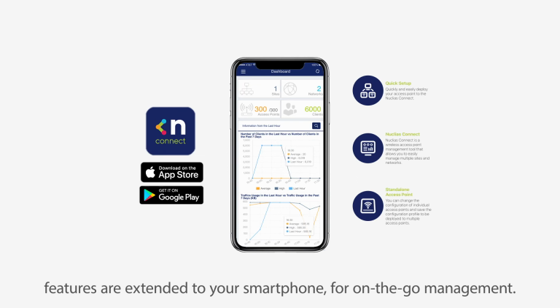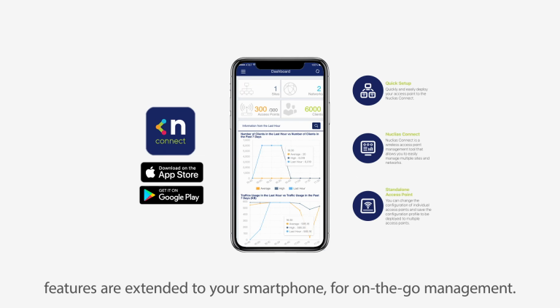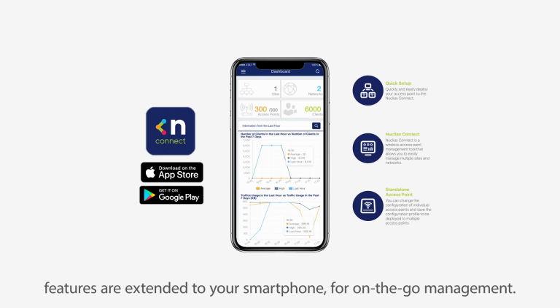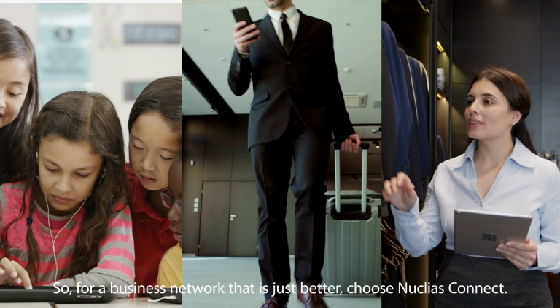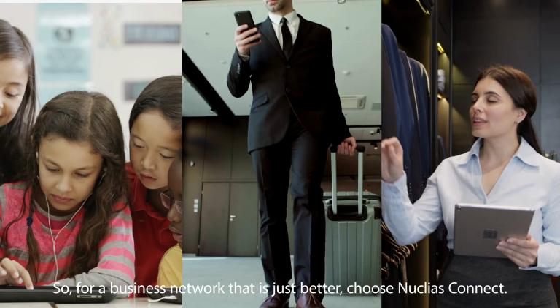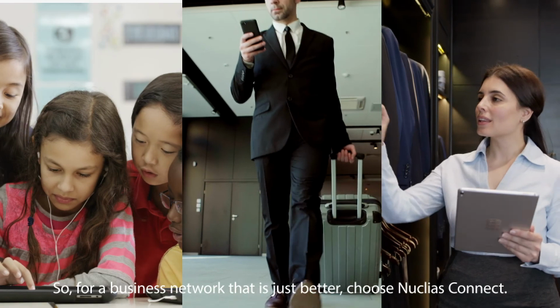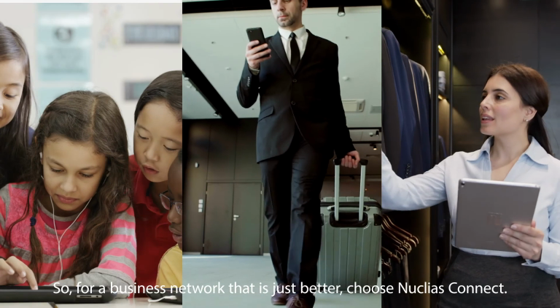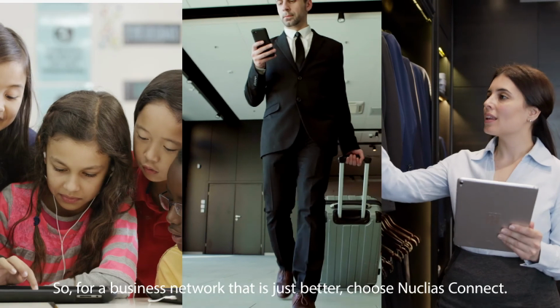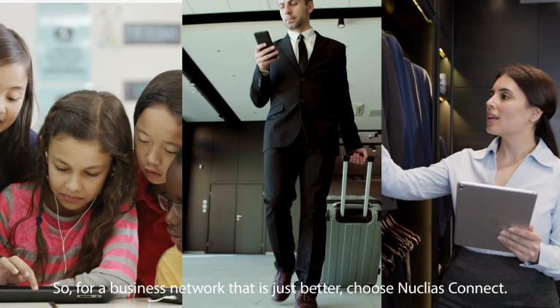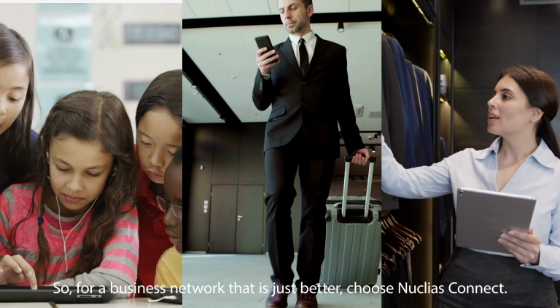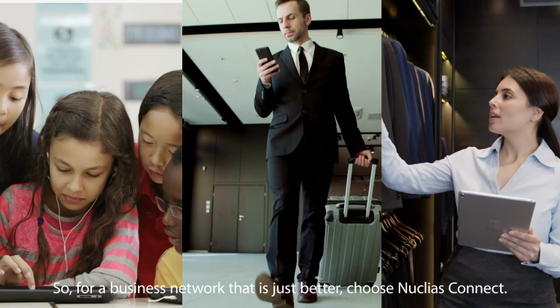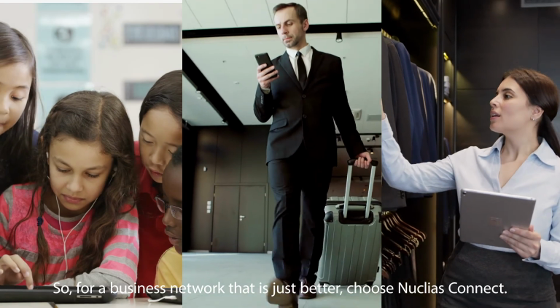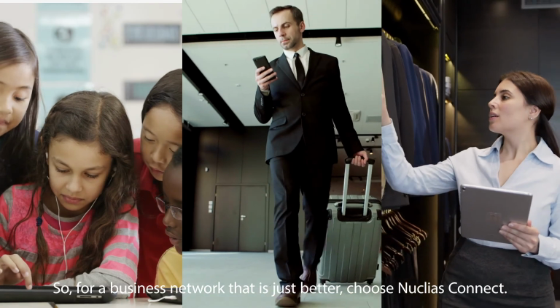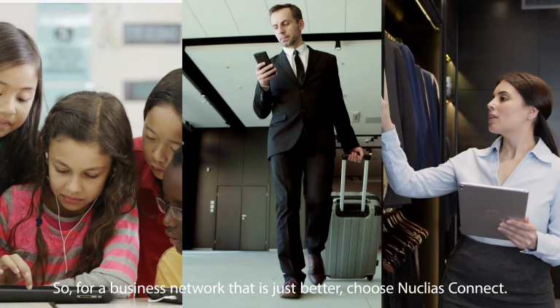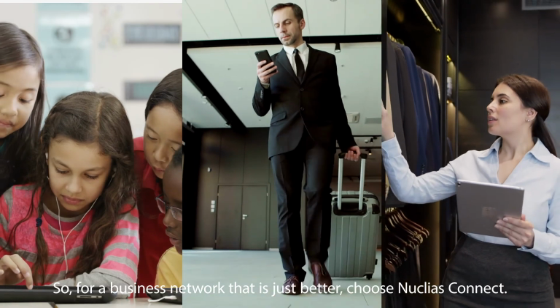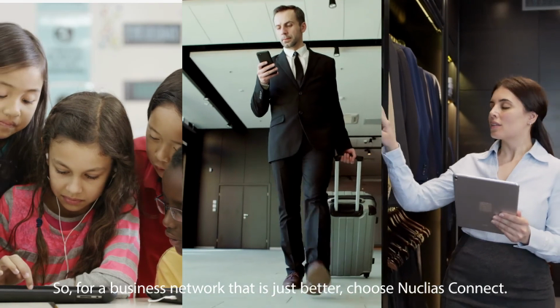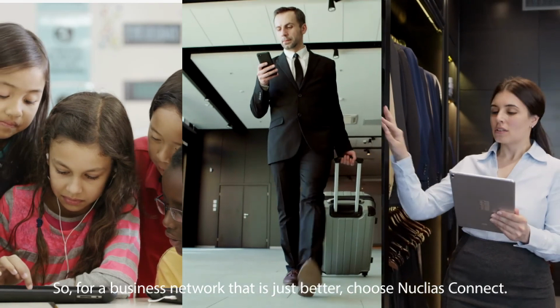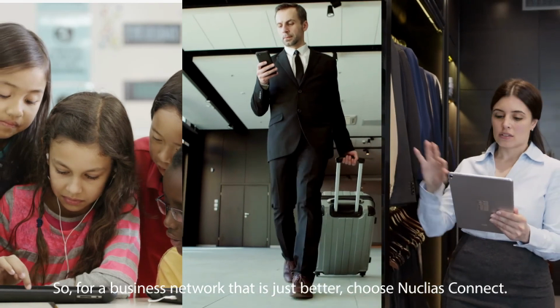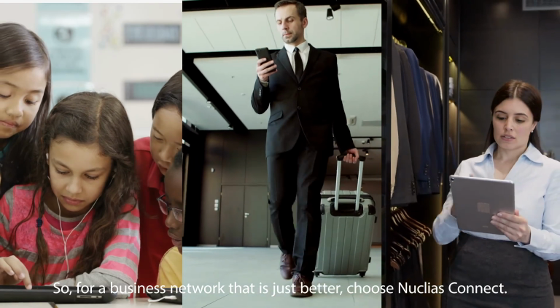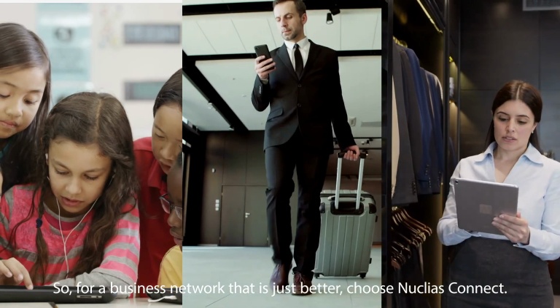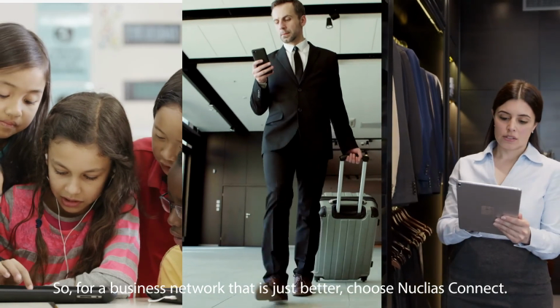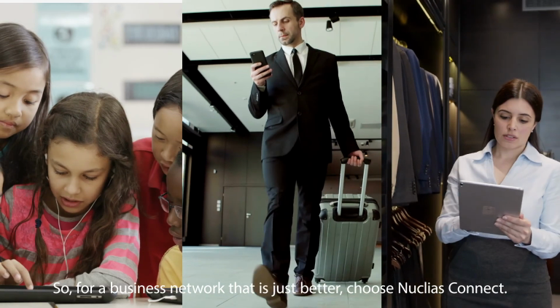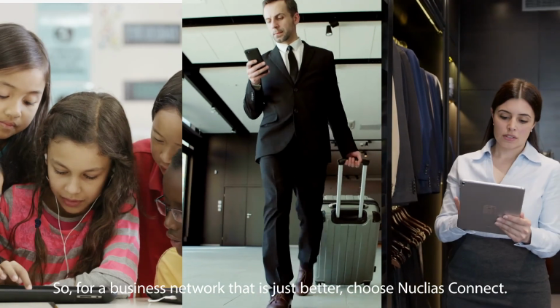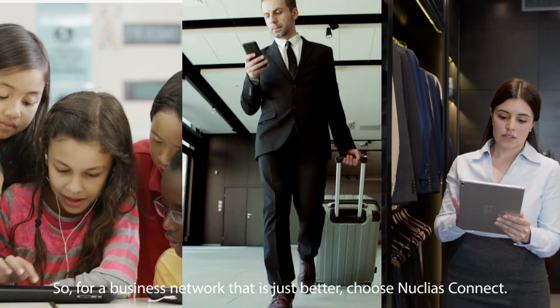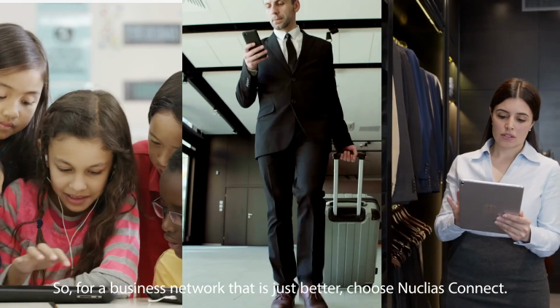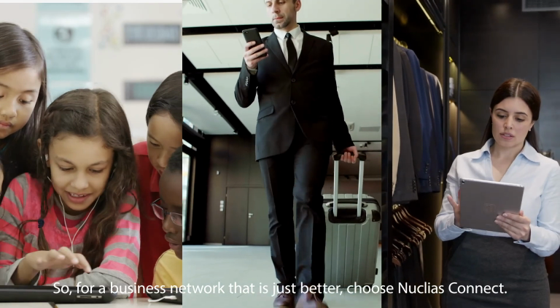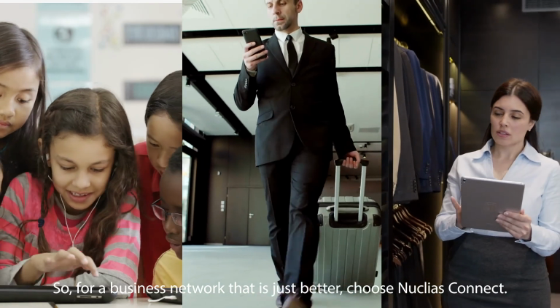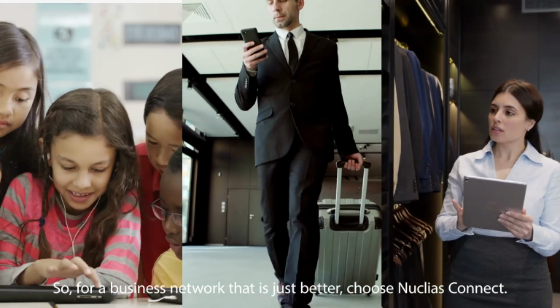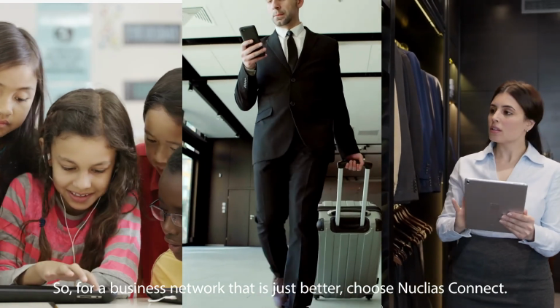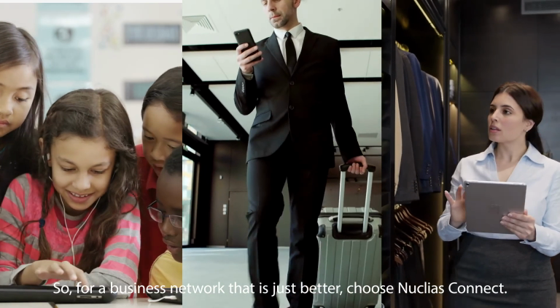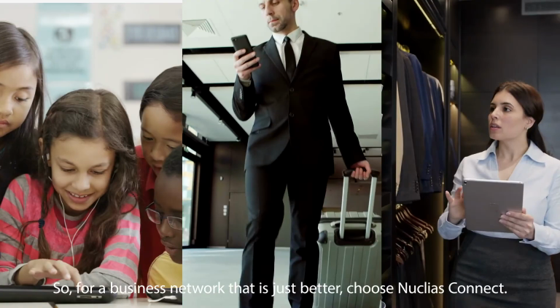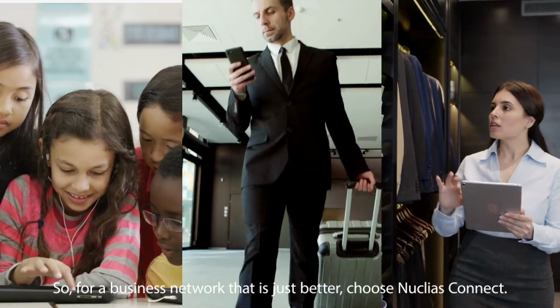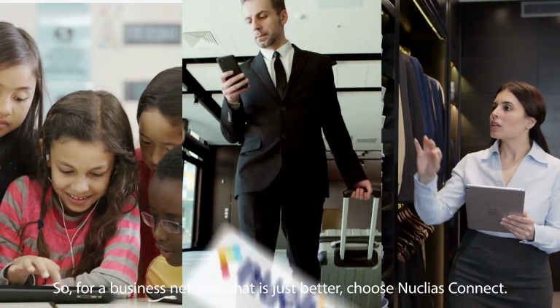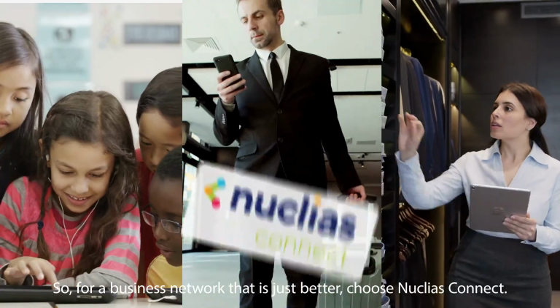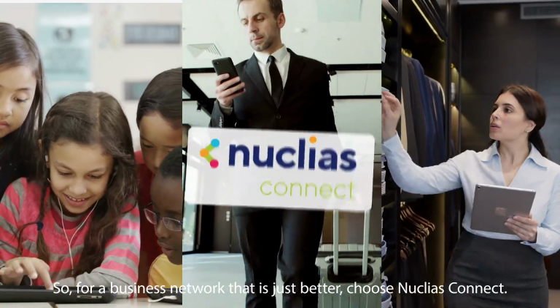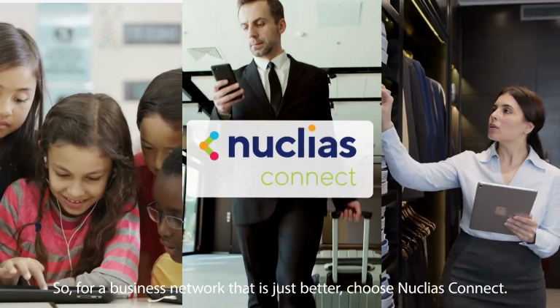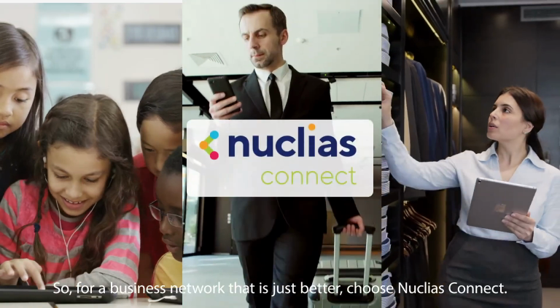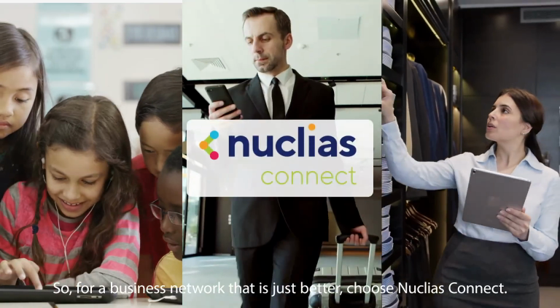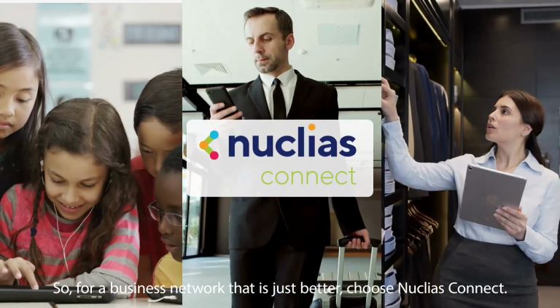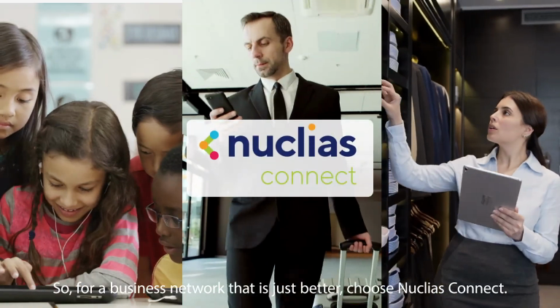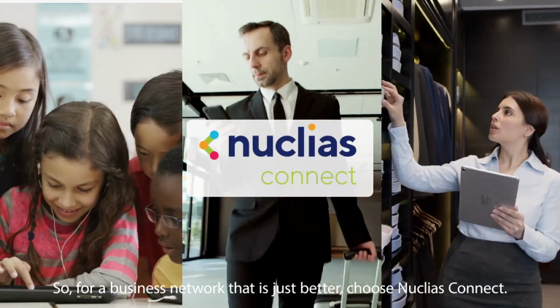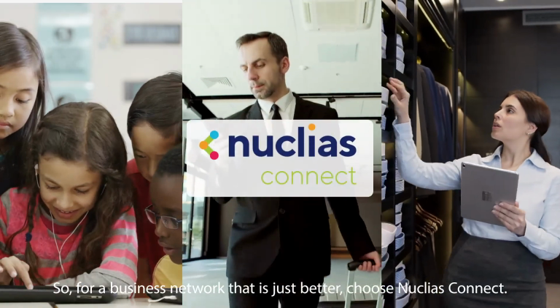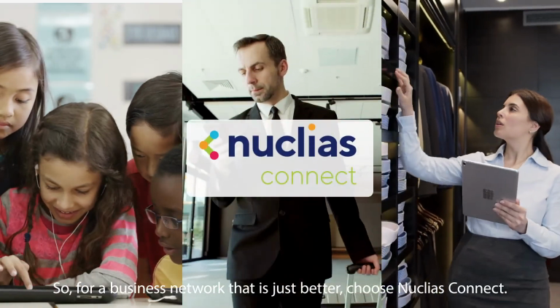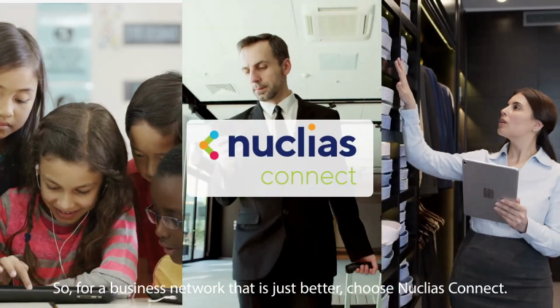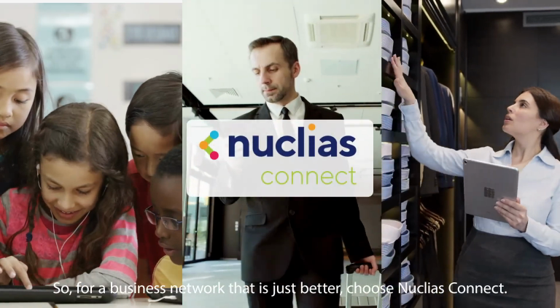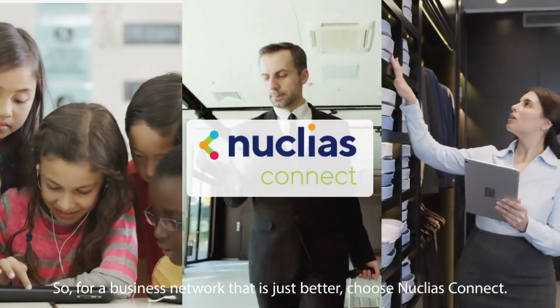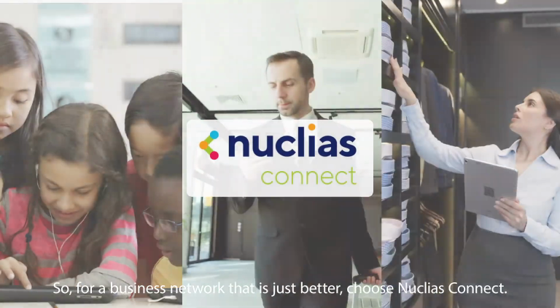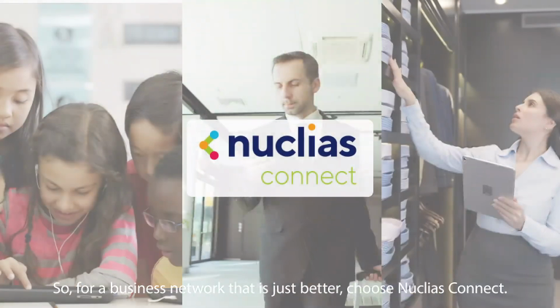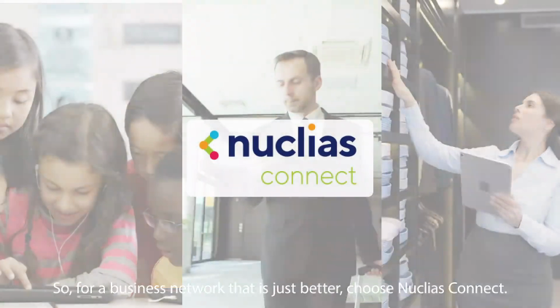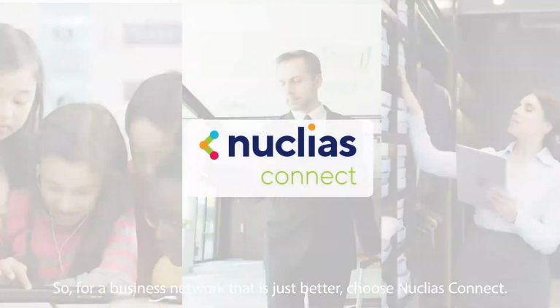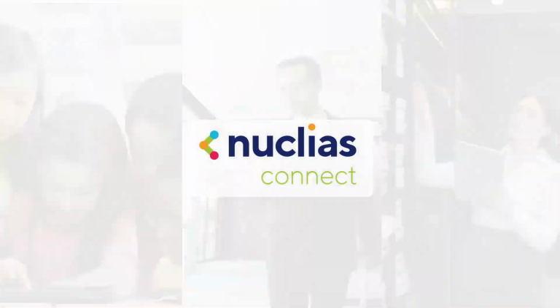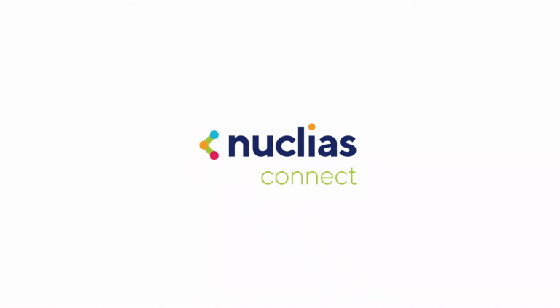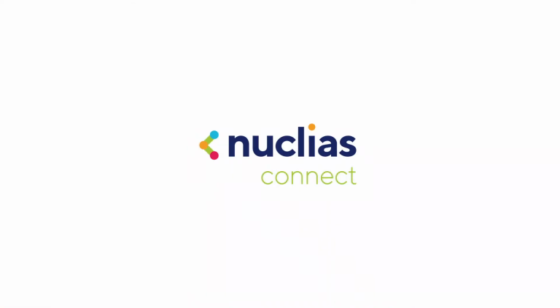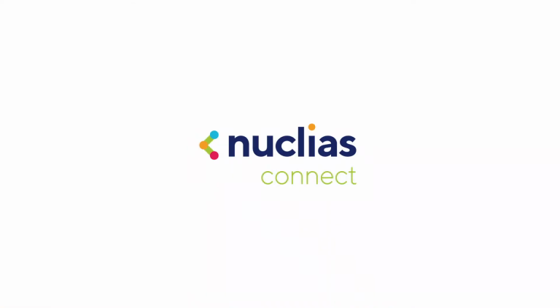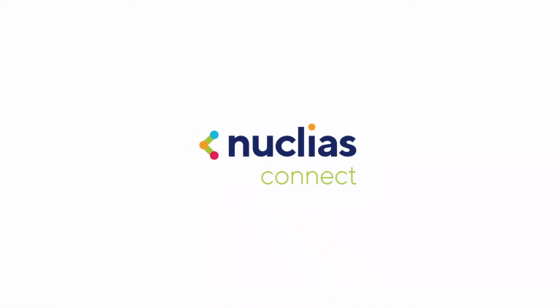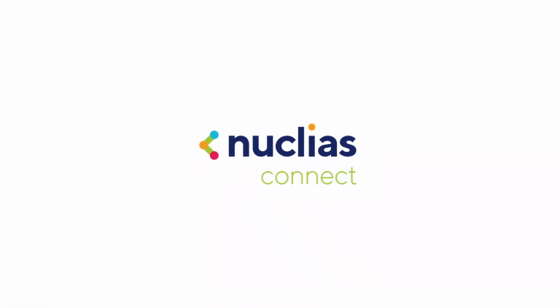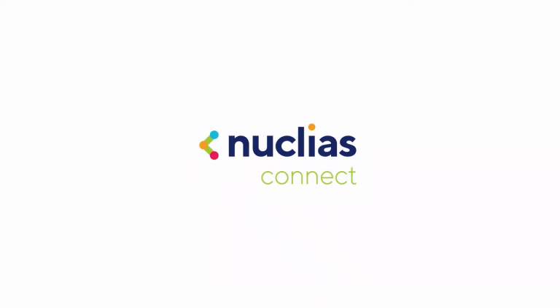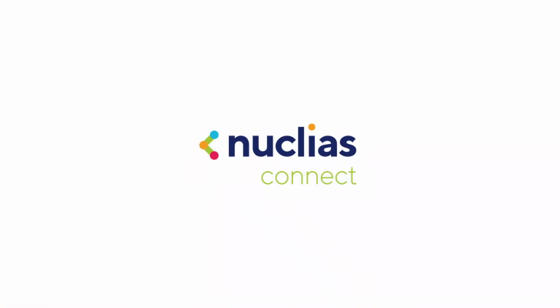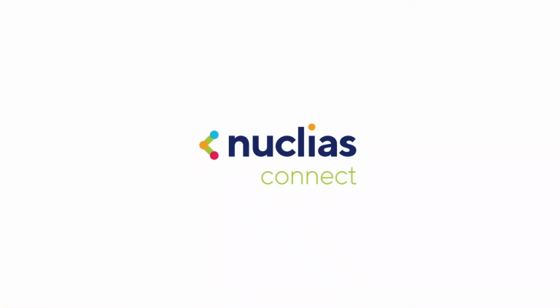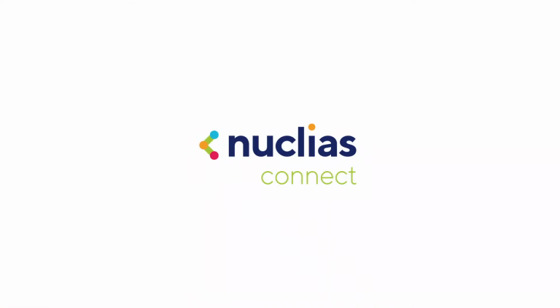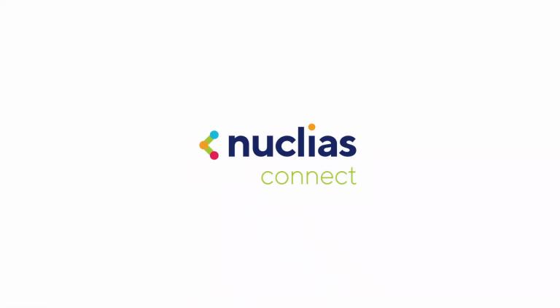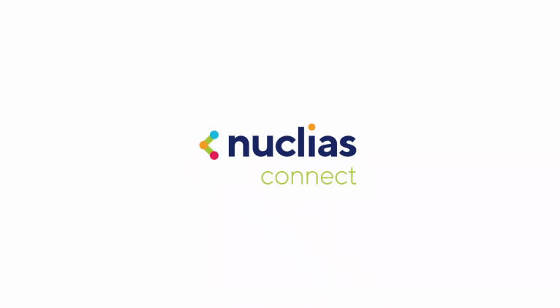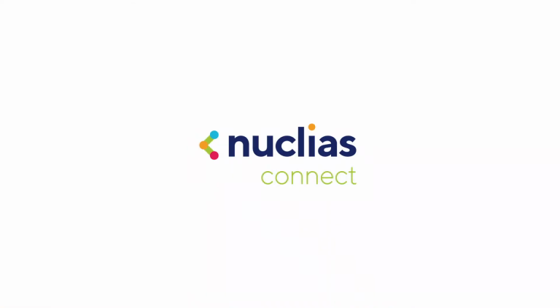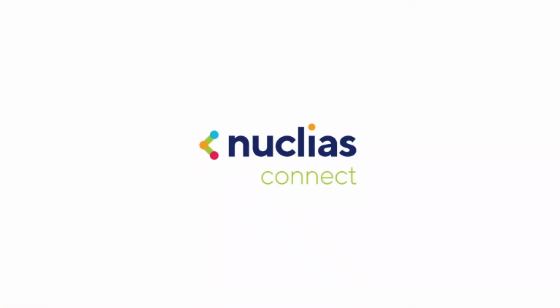So for a business network that is just better, choose Nucleus Connect. For more information, visit www.firmware.com.au.